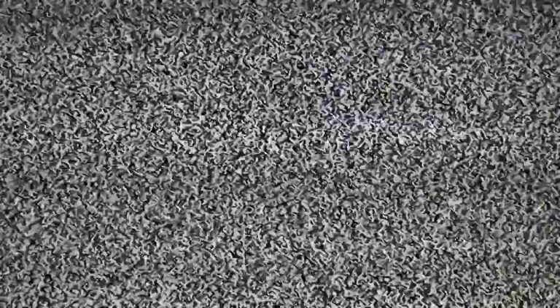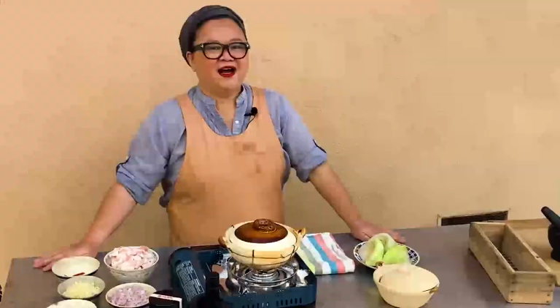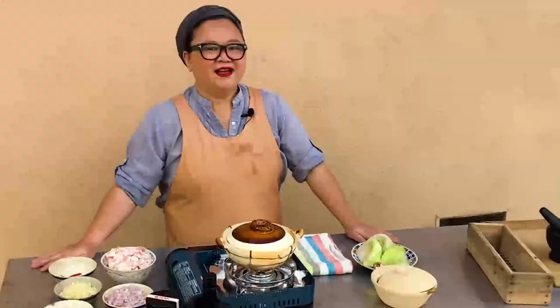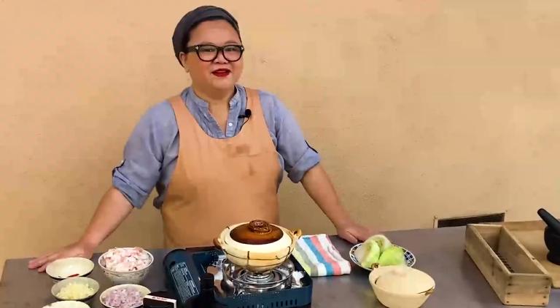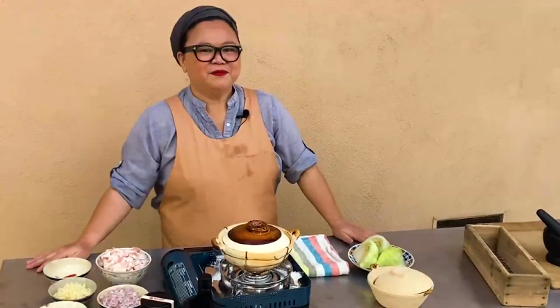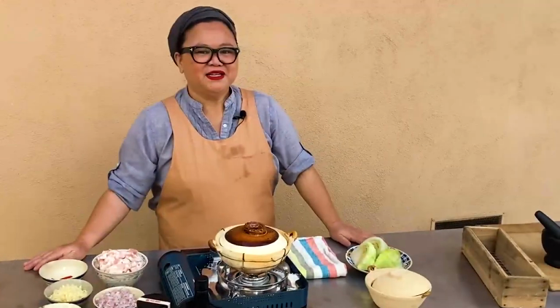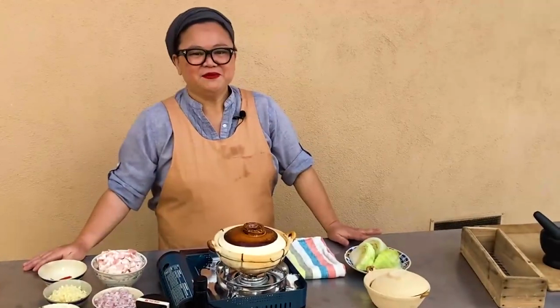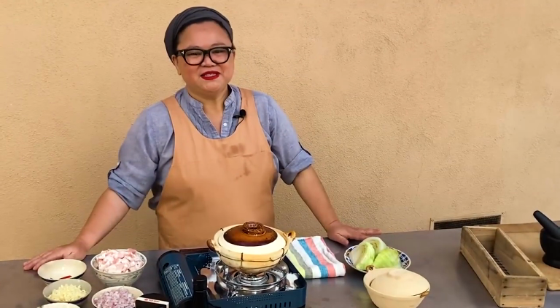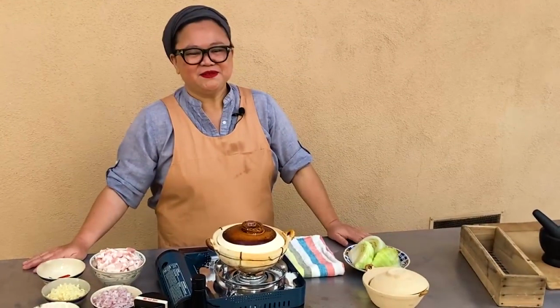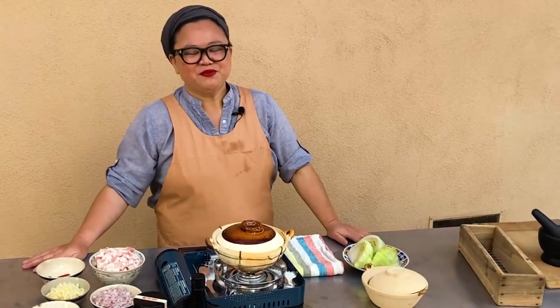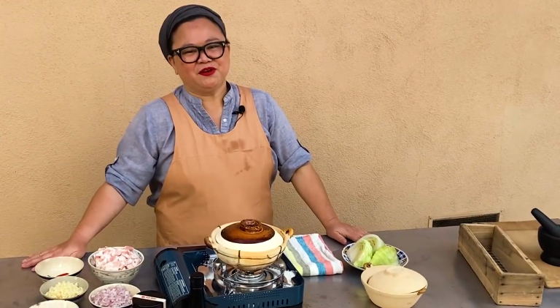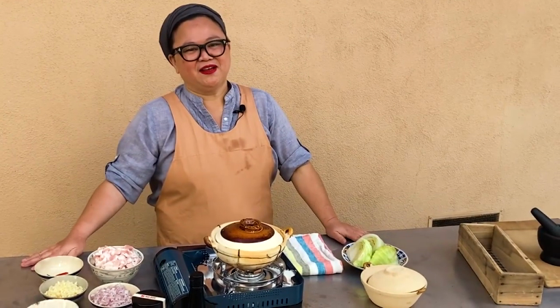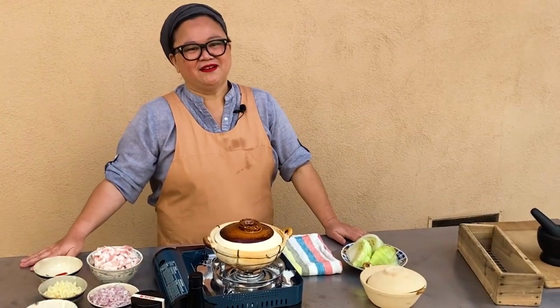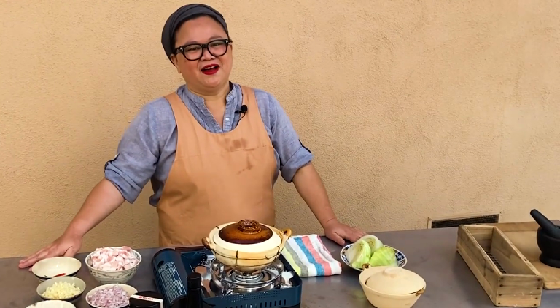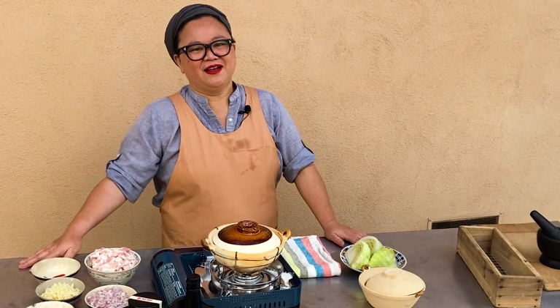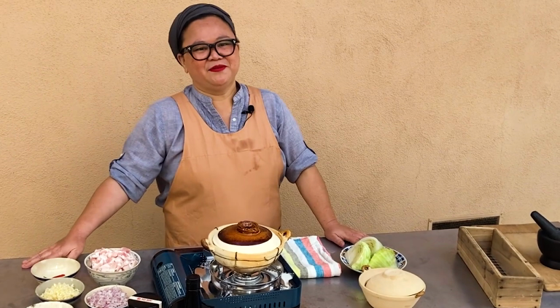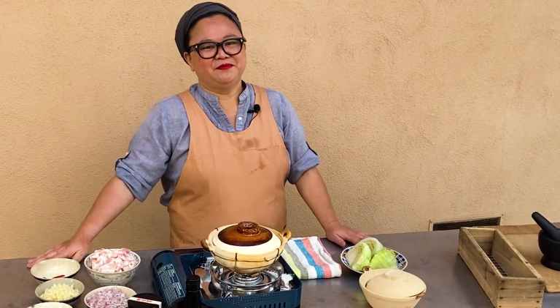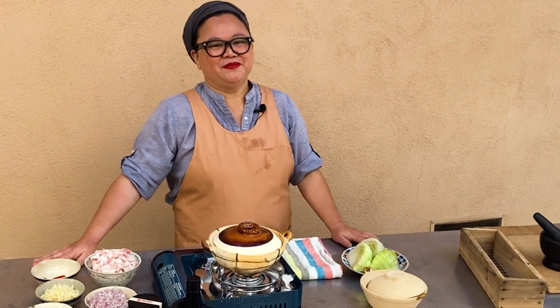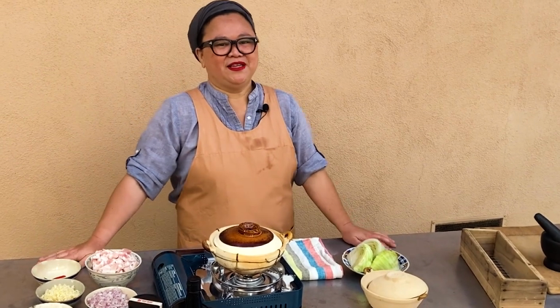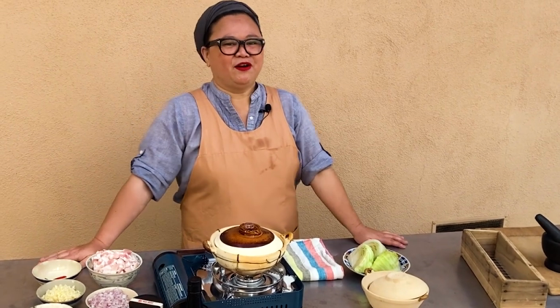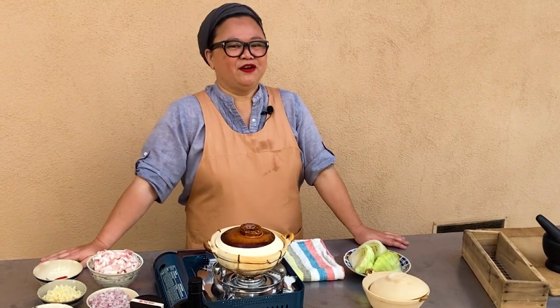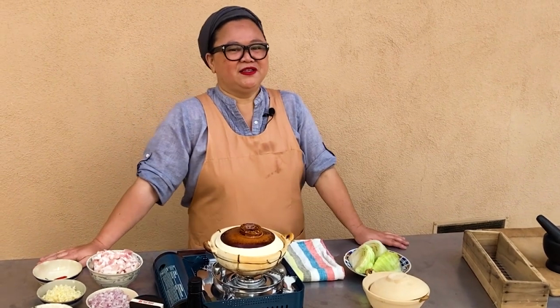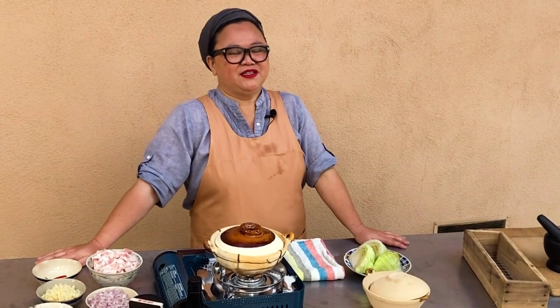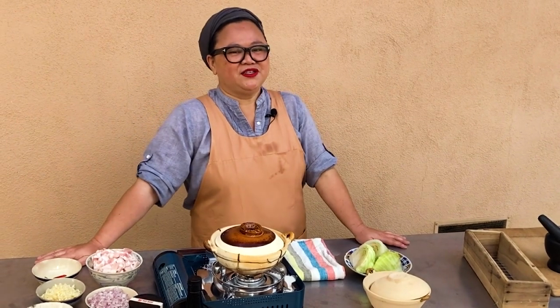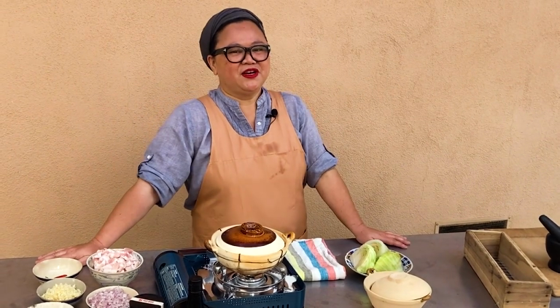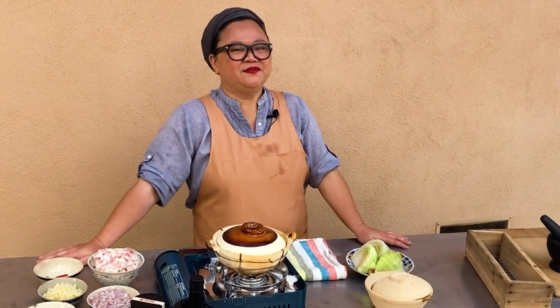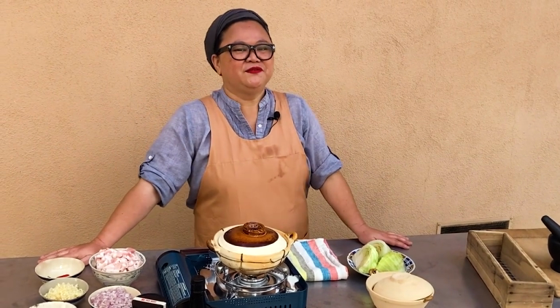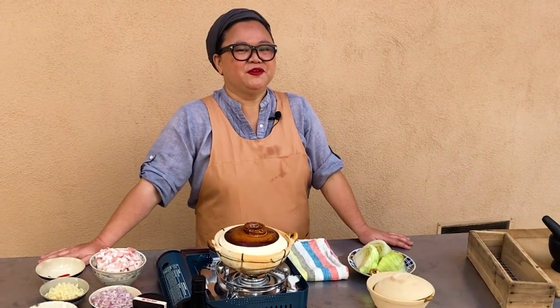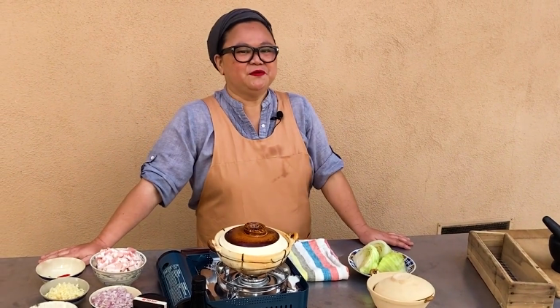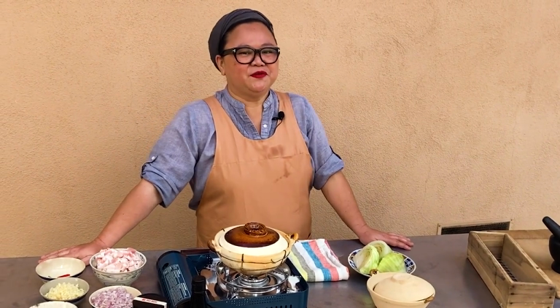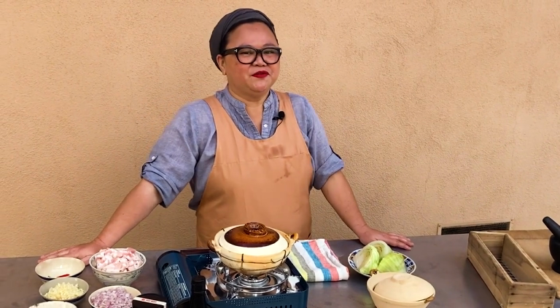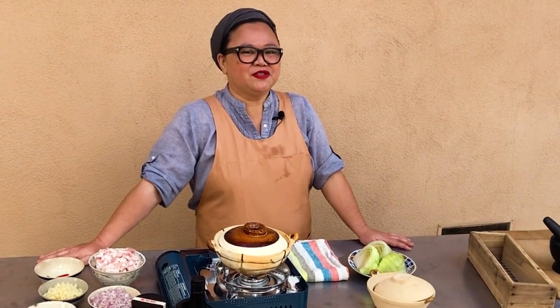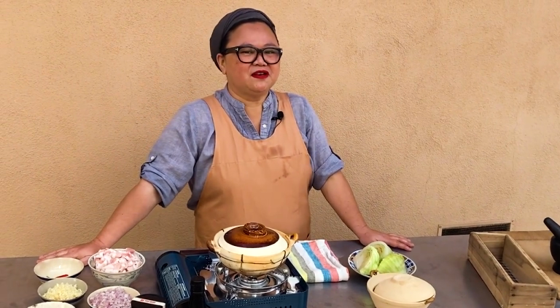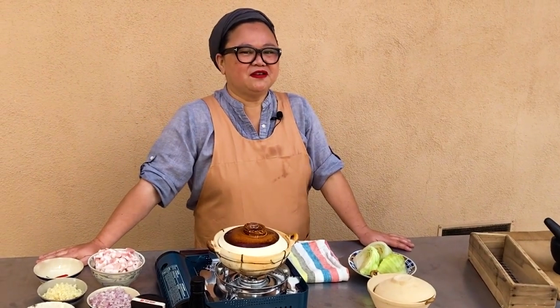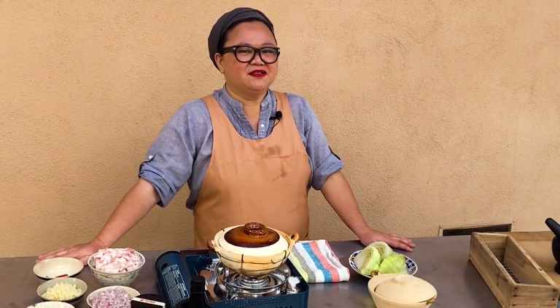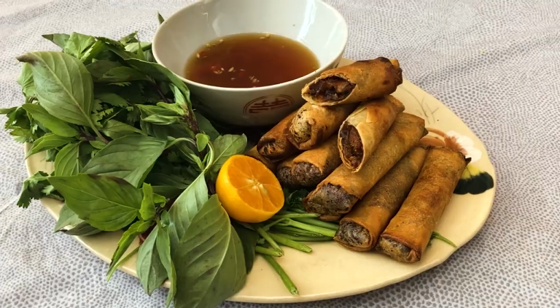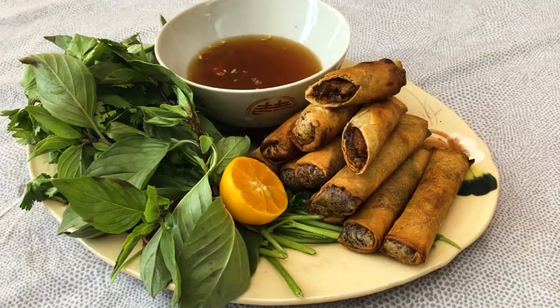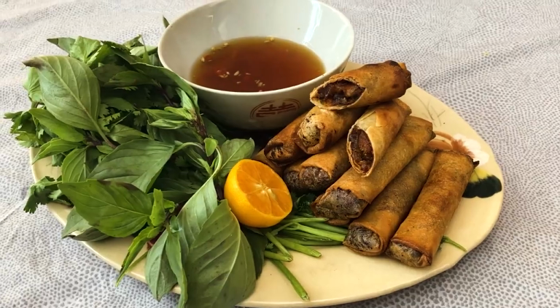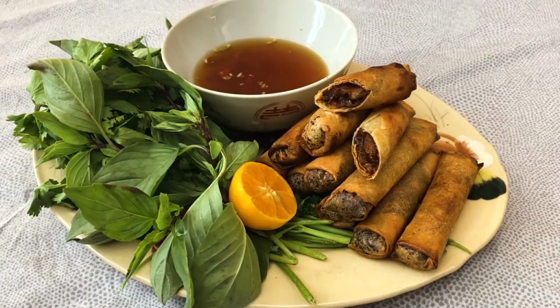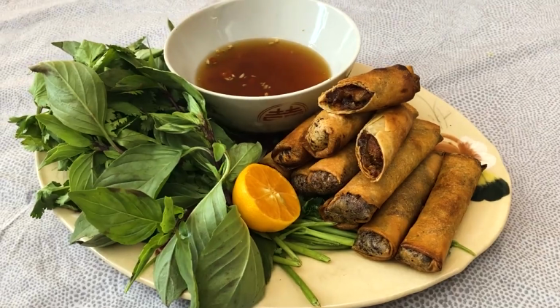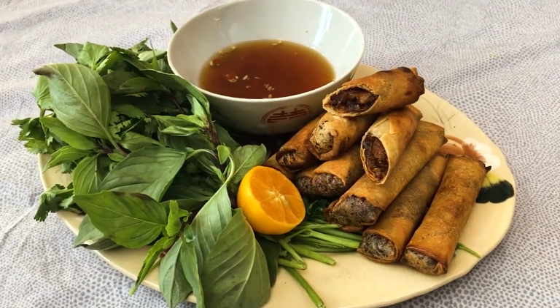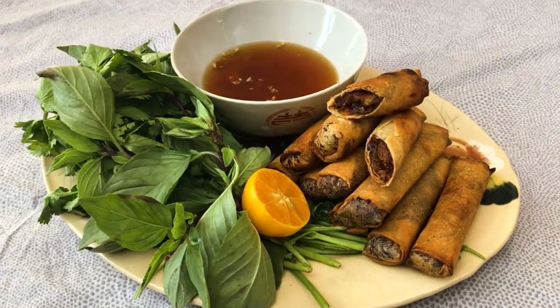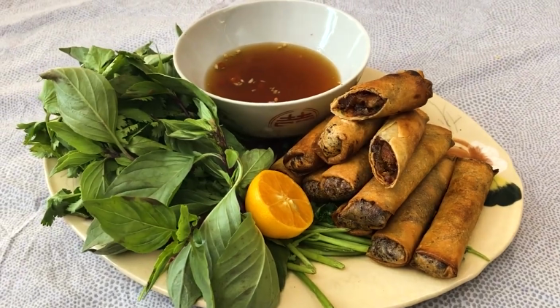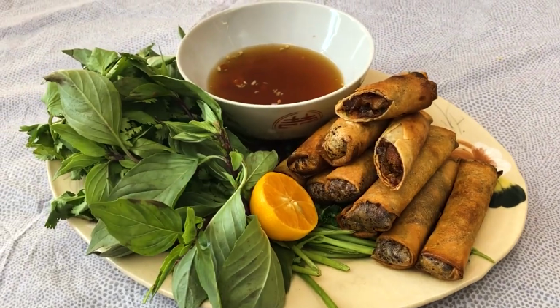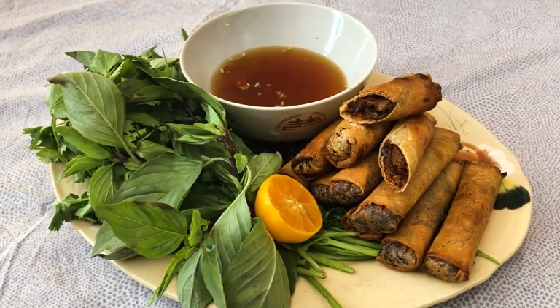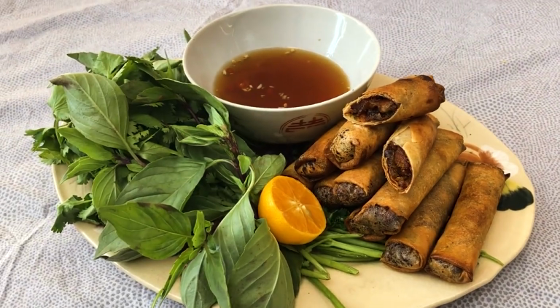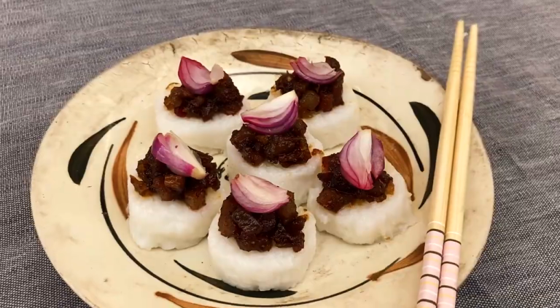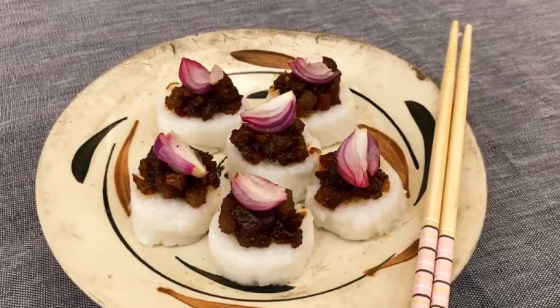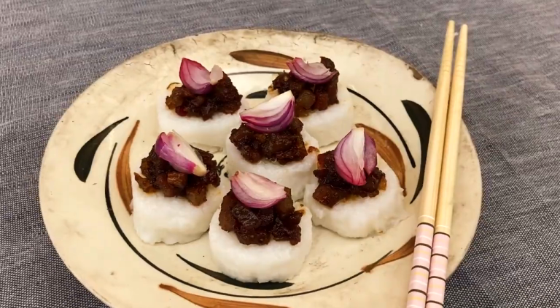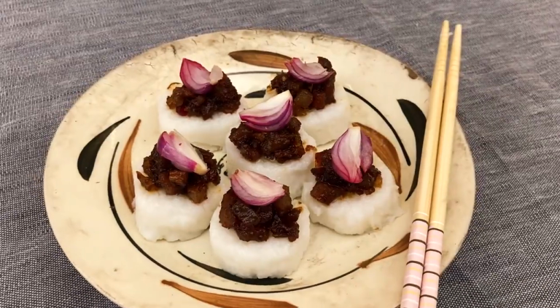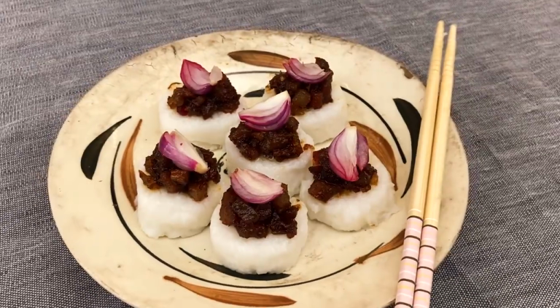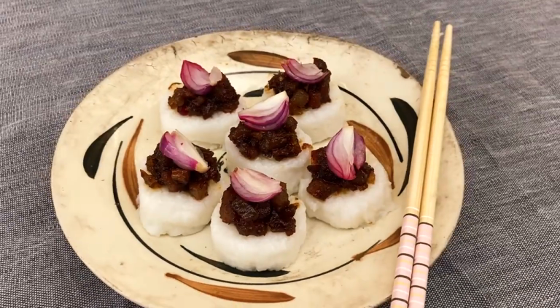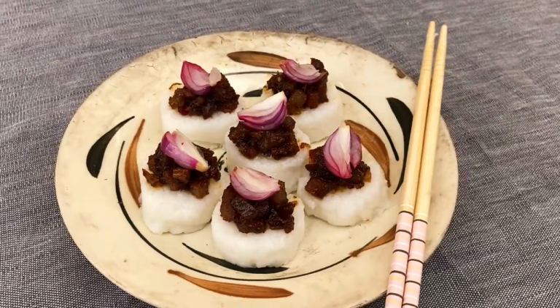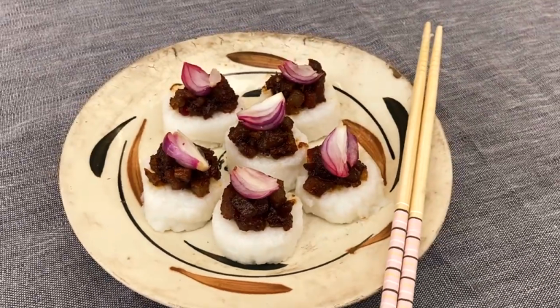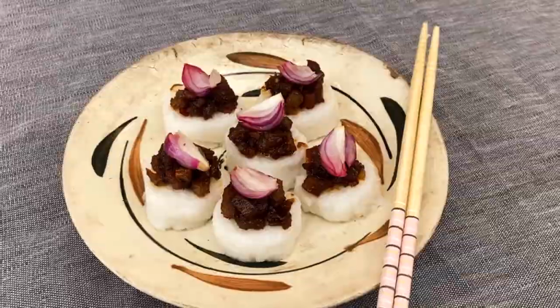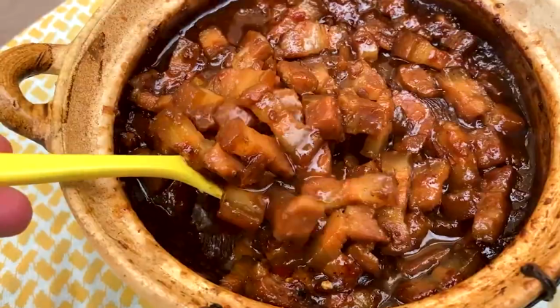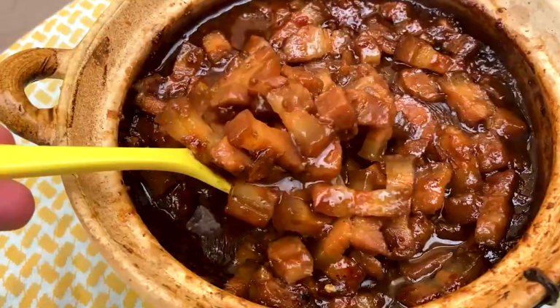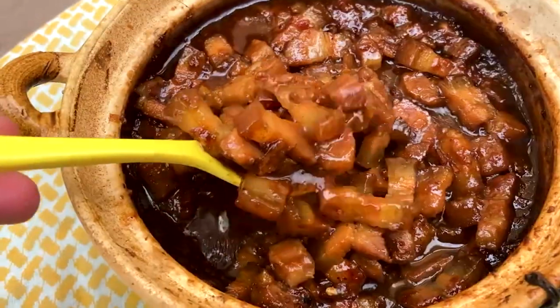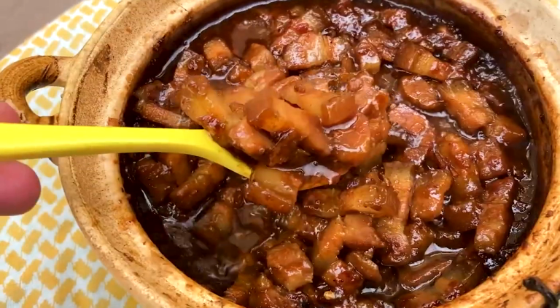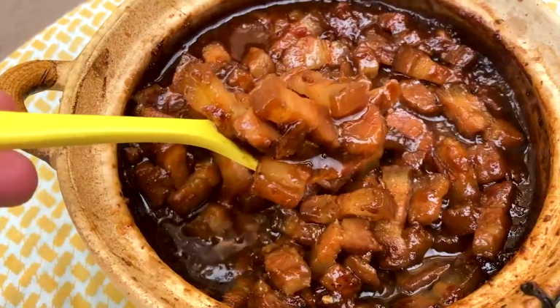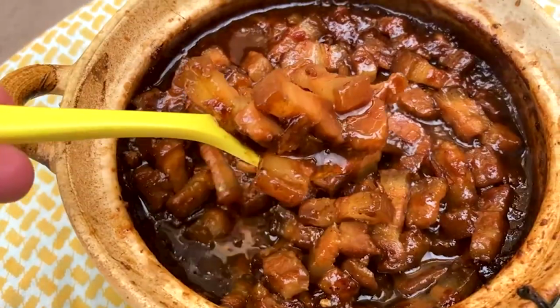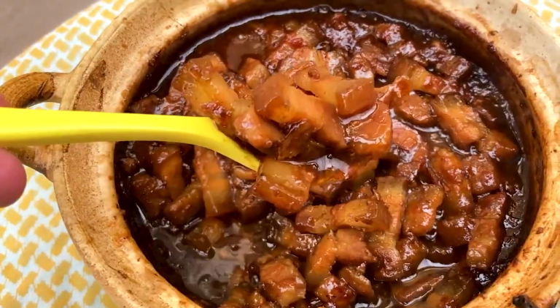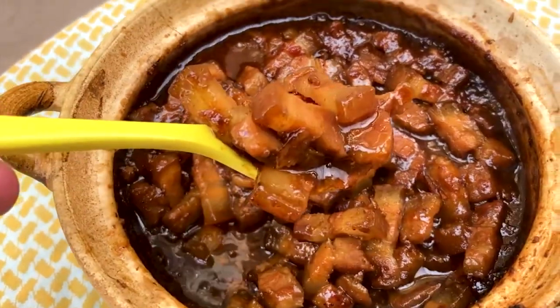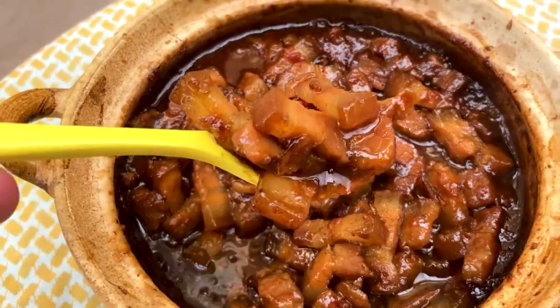Hi, my name is Deep Tran. I'm the R&D chef of Red Boat Fish Sauce. Today, I'm gonna teach you how to make three dishes using kaw.